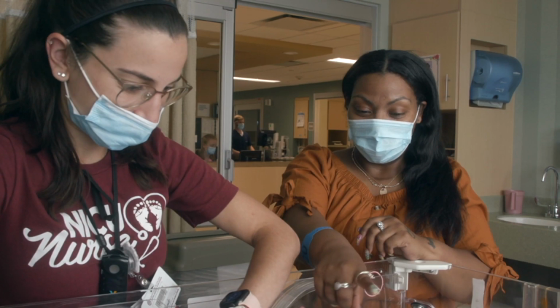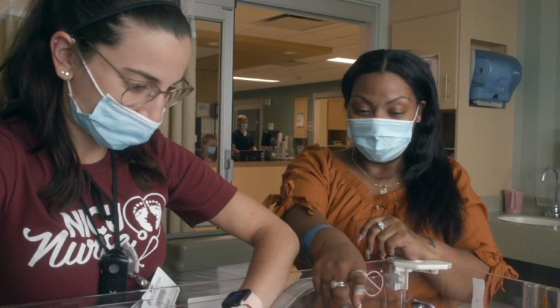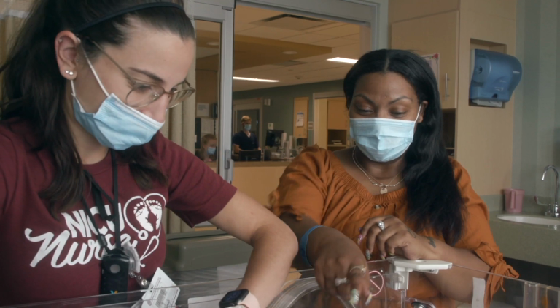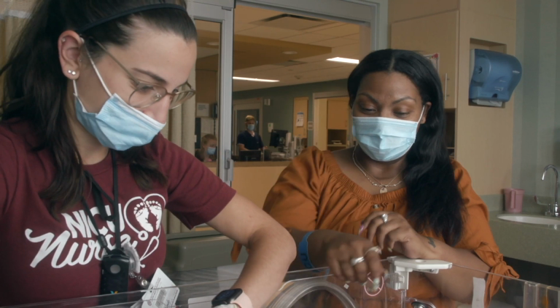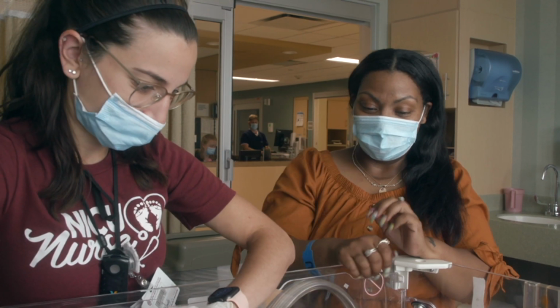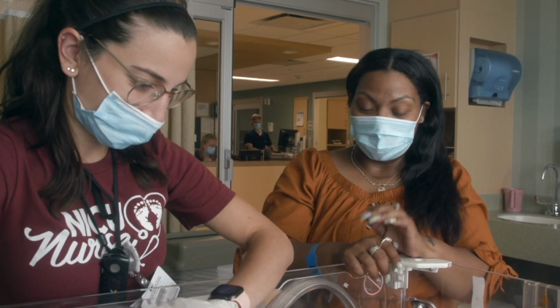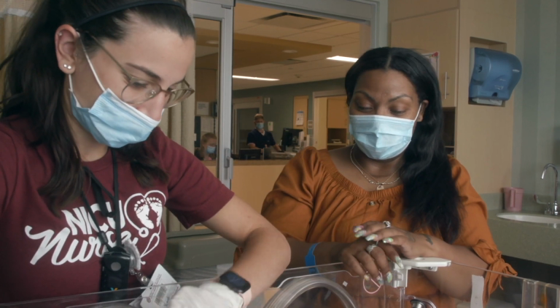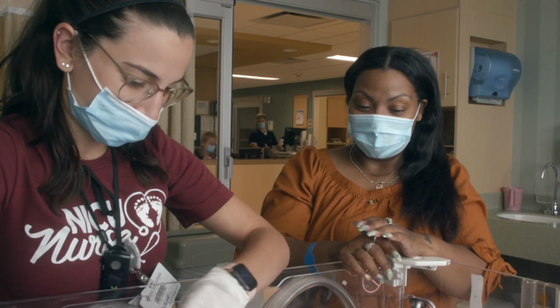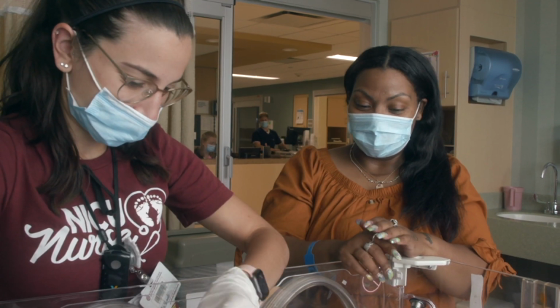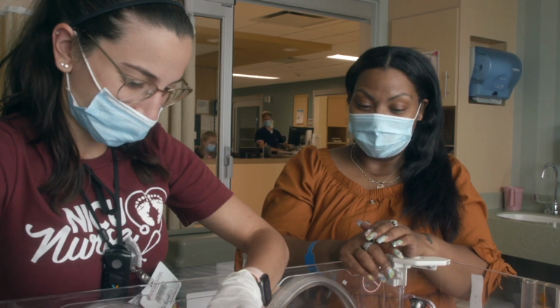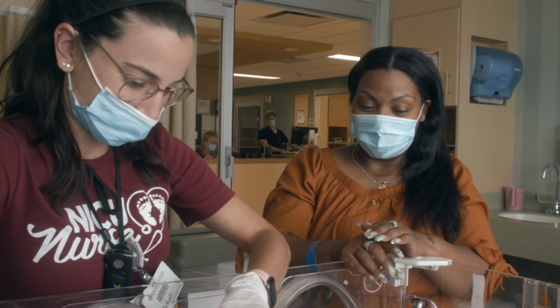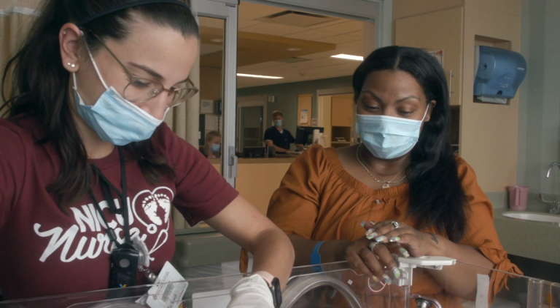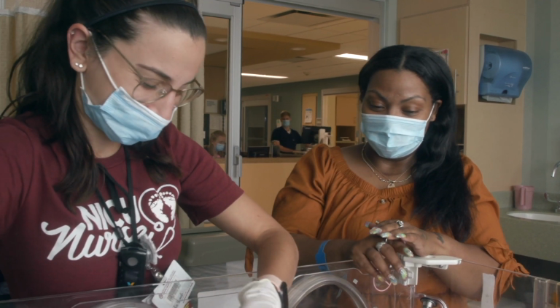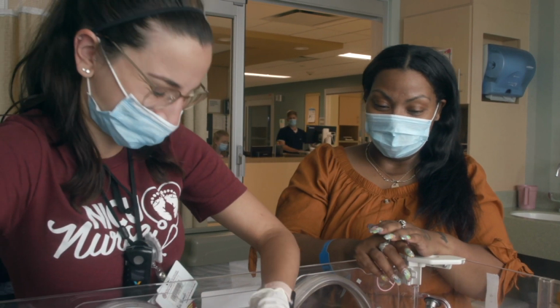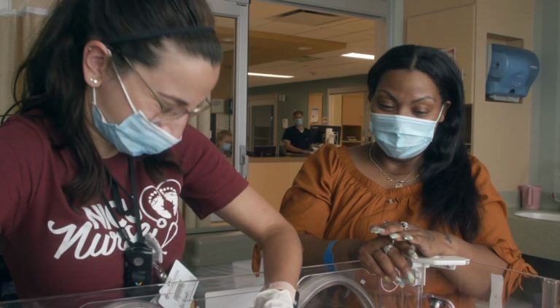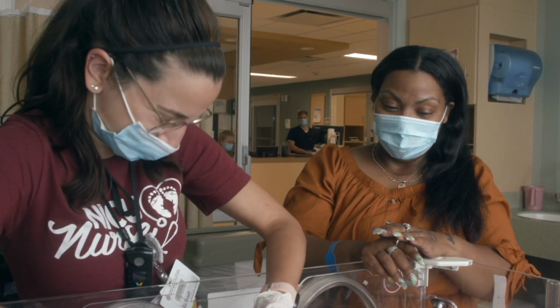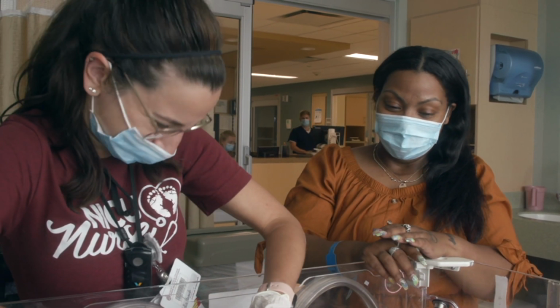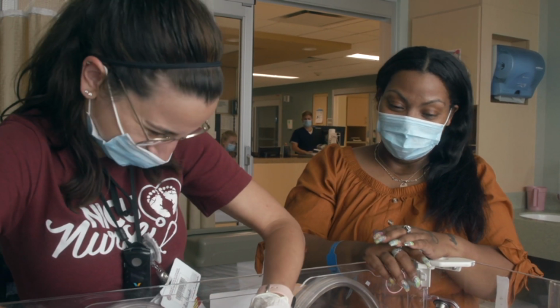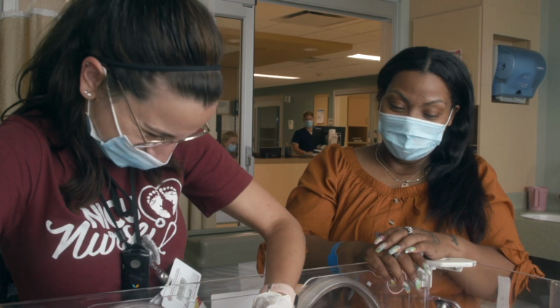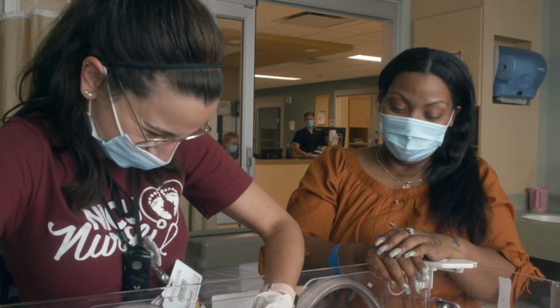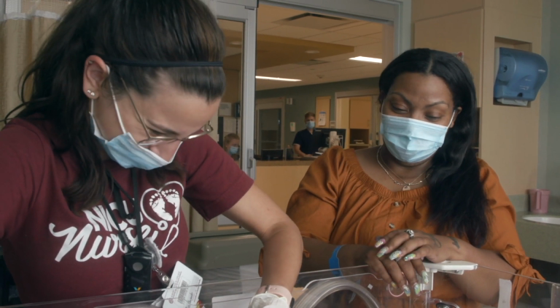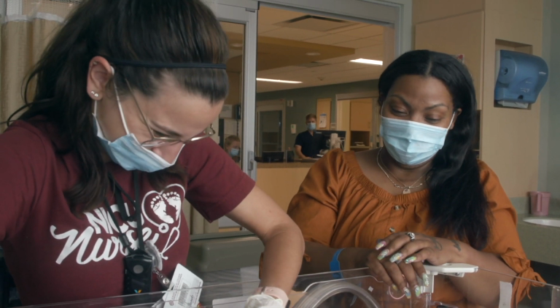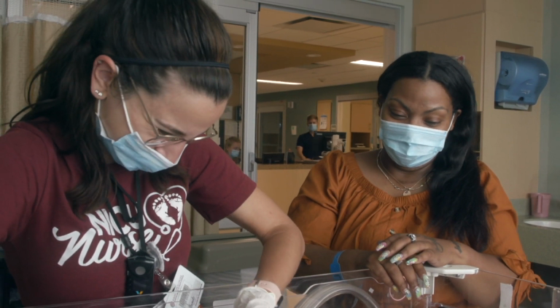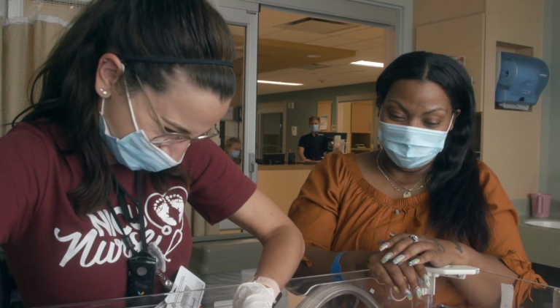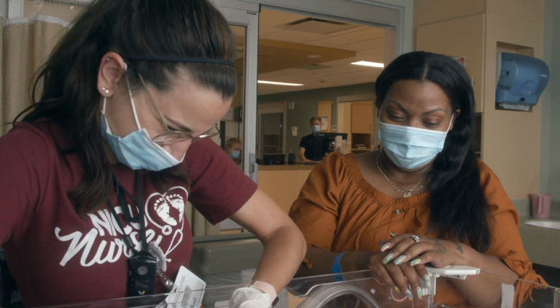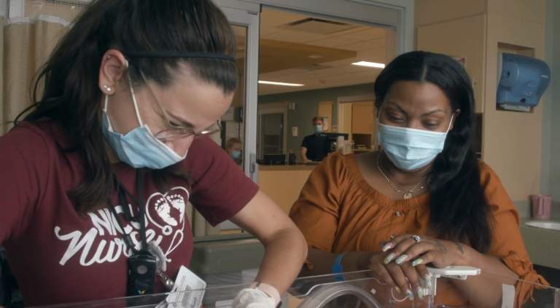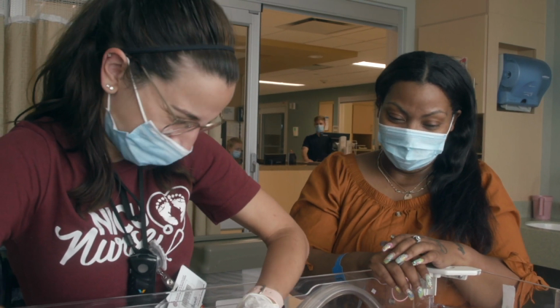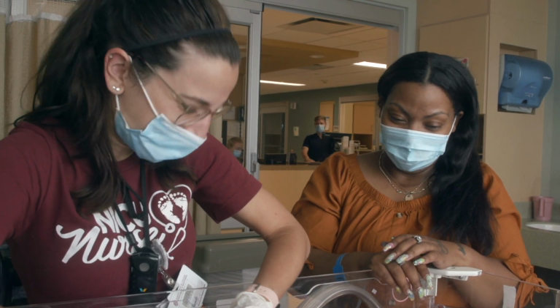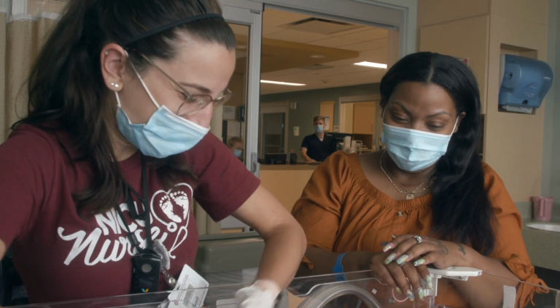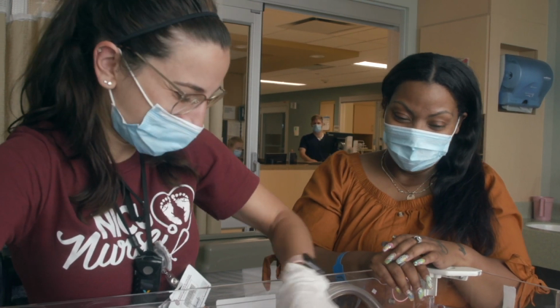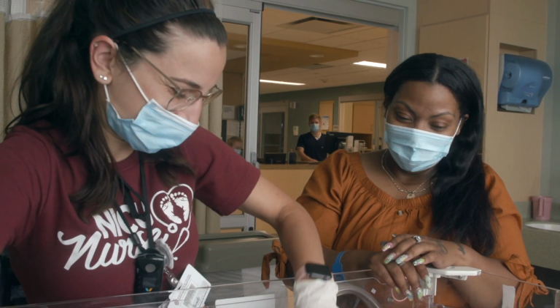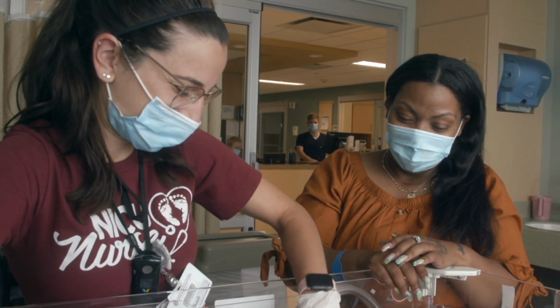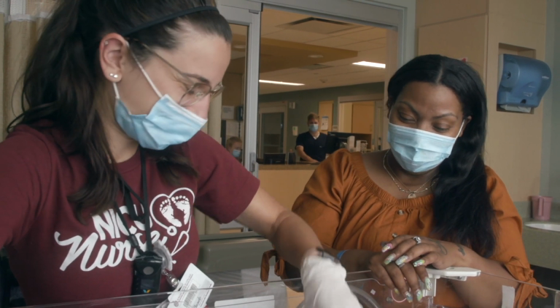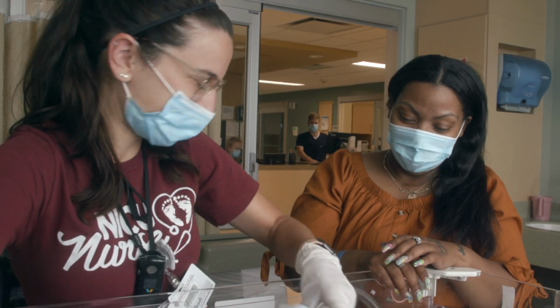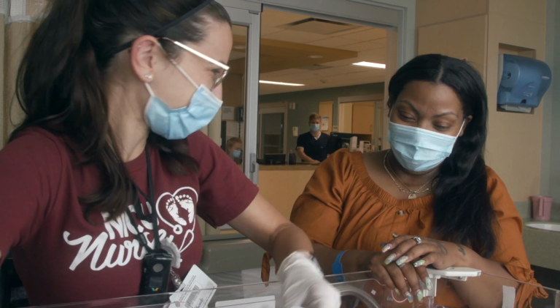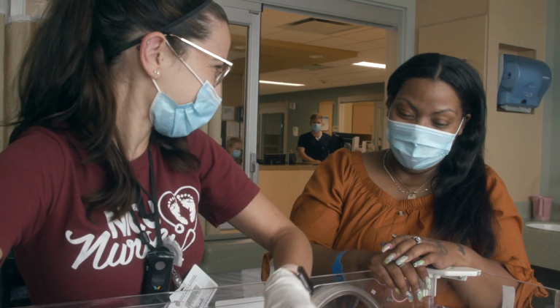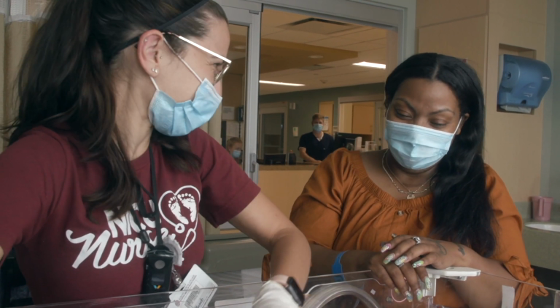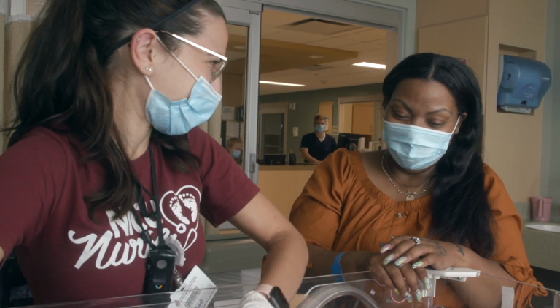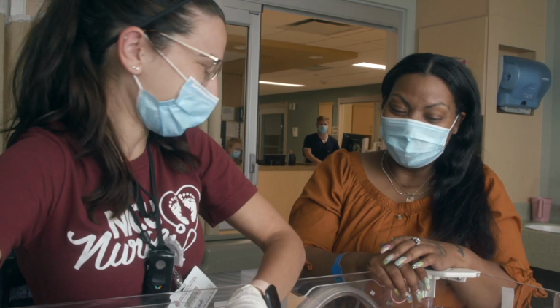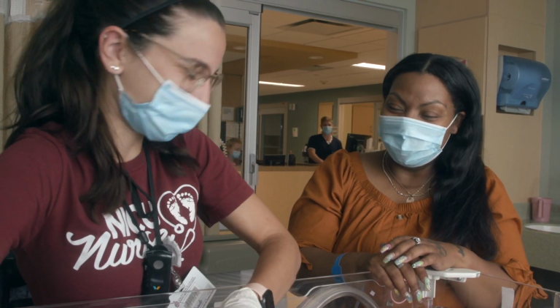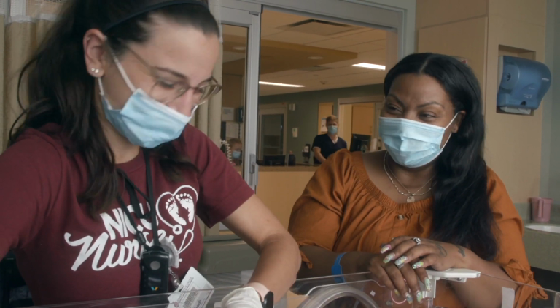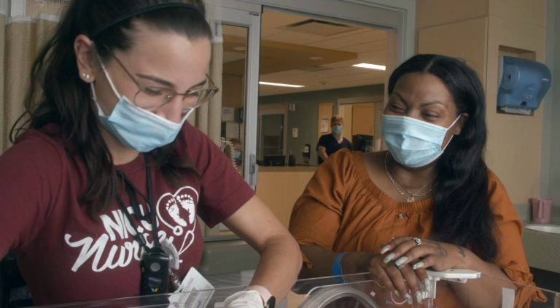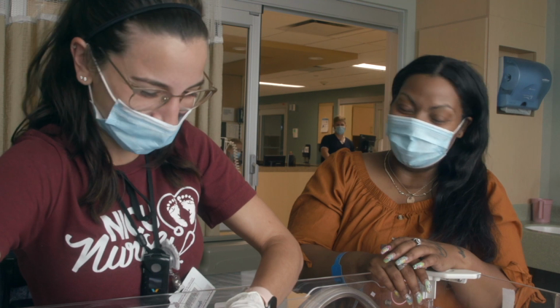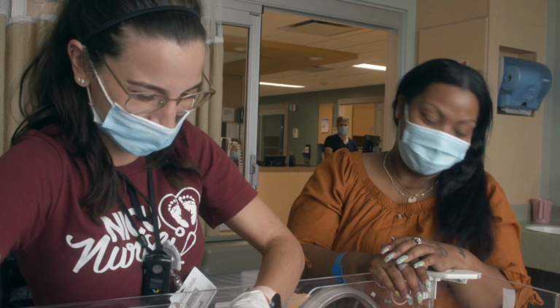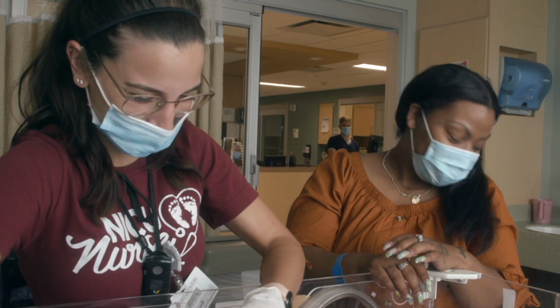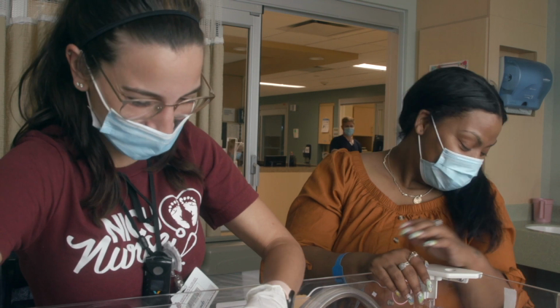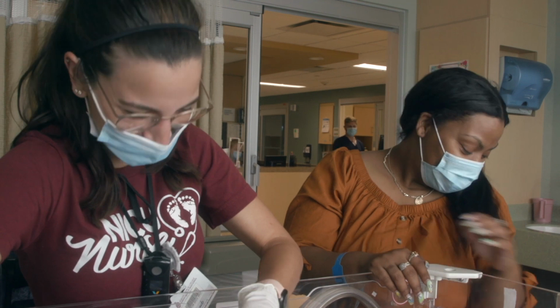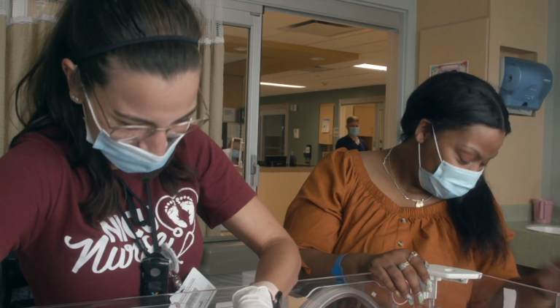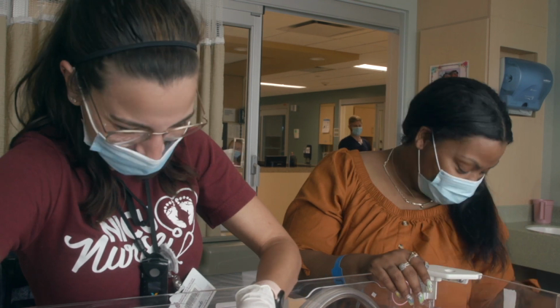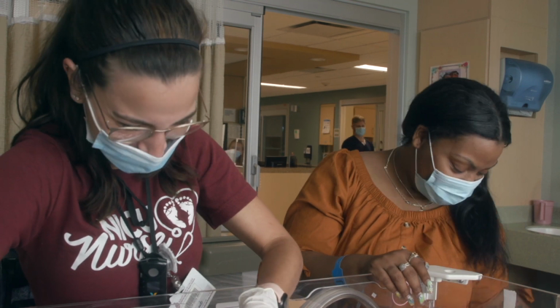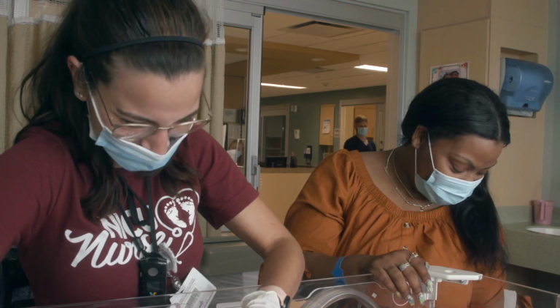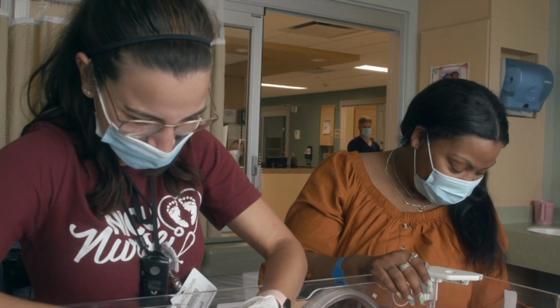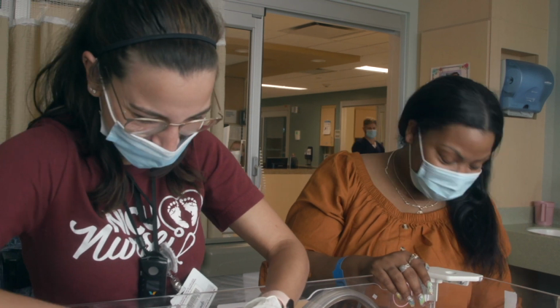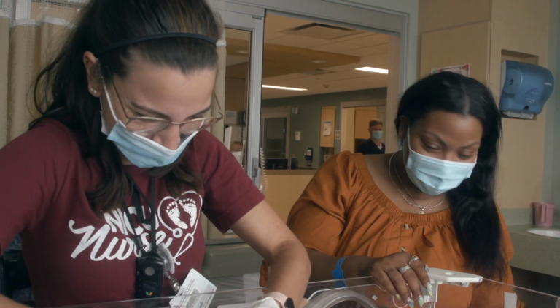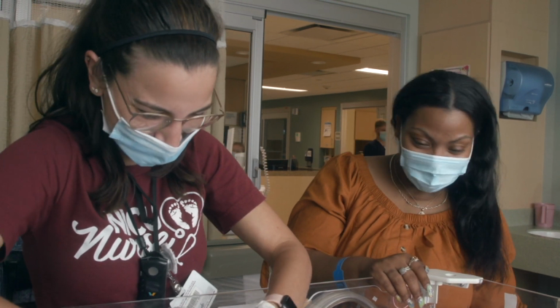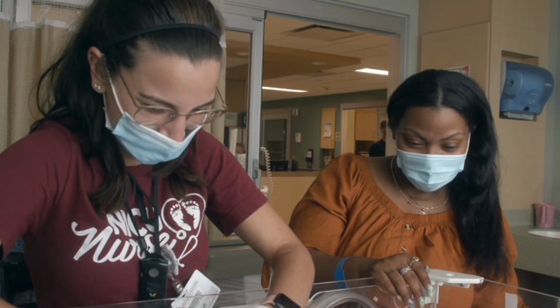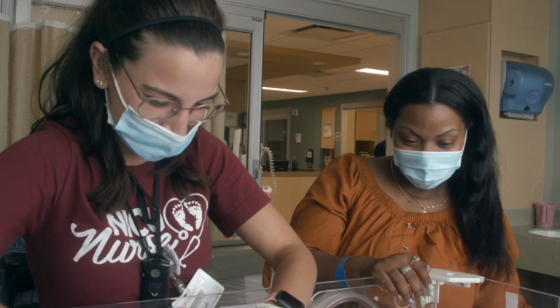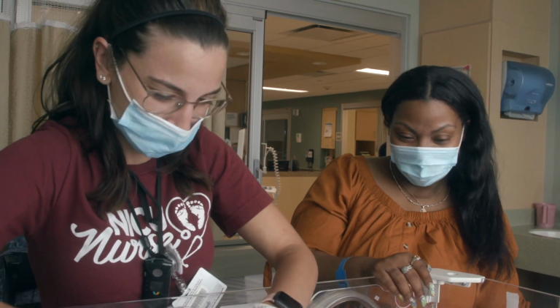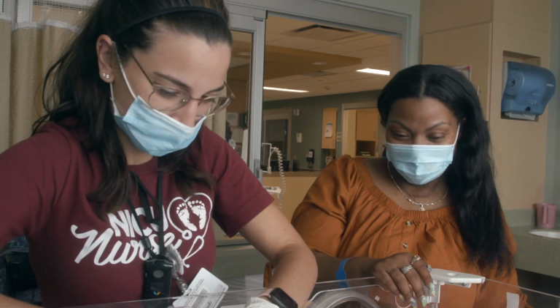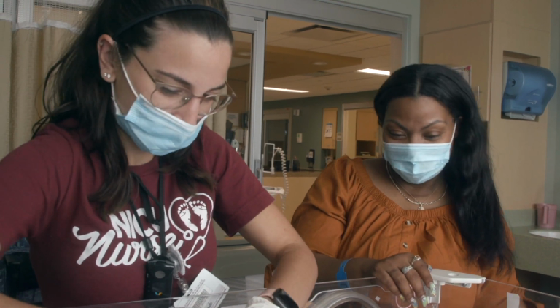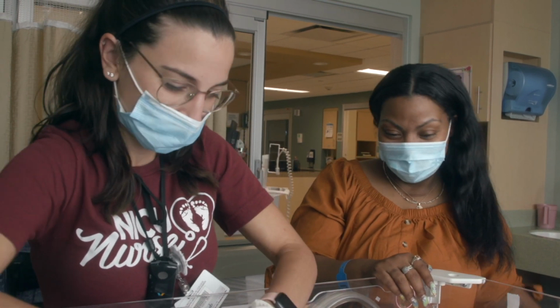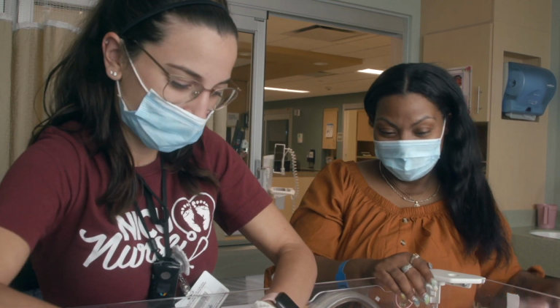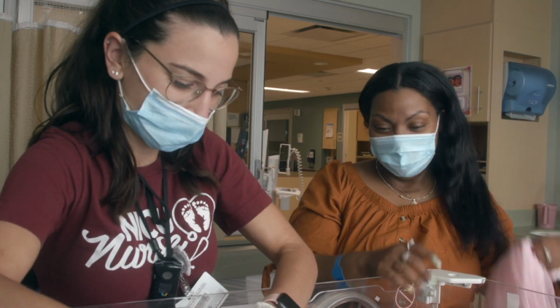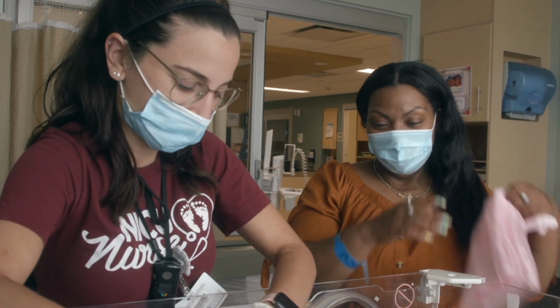We're available by phone day and night at any time. They can call and get an update and they'll actually get connected right to the baby's nurse.